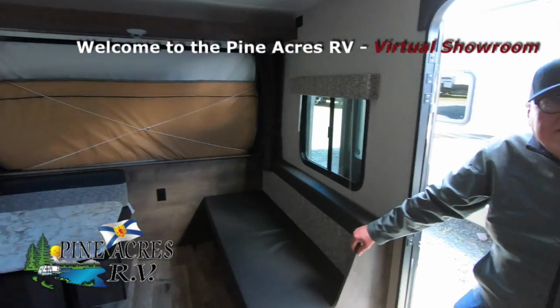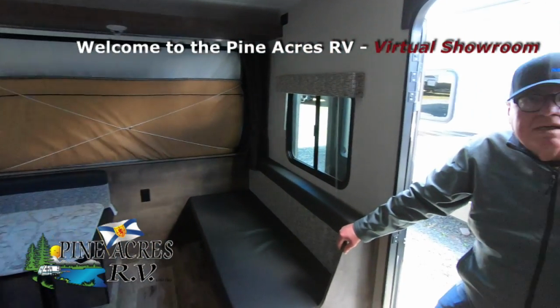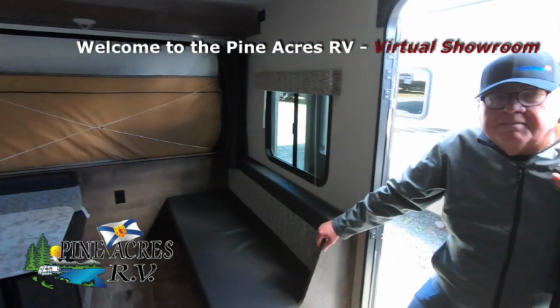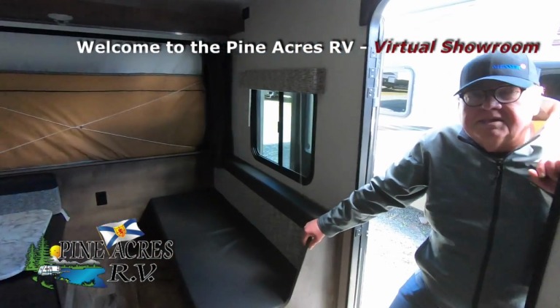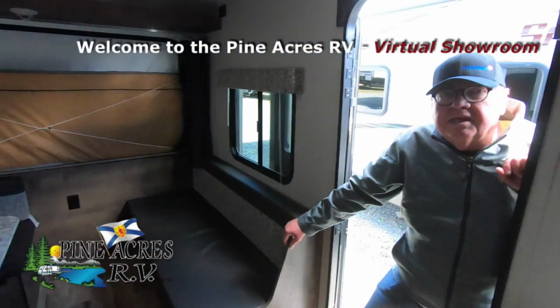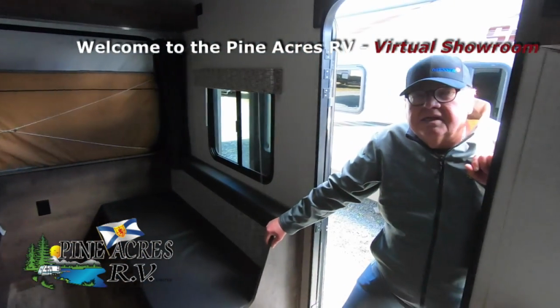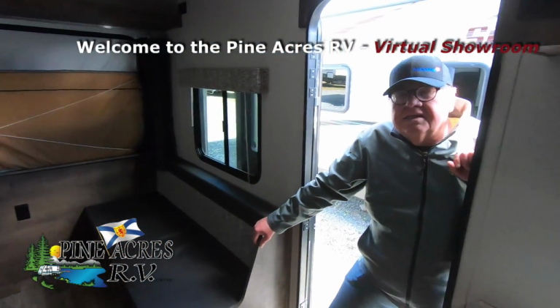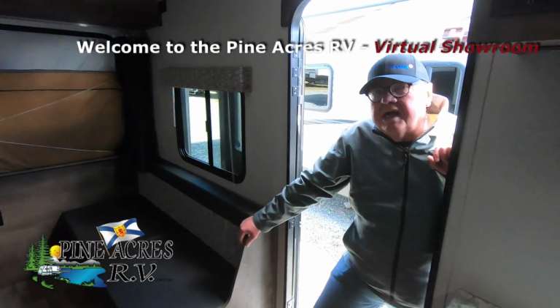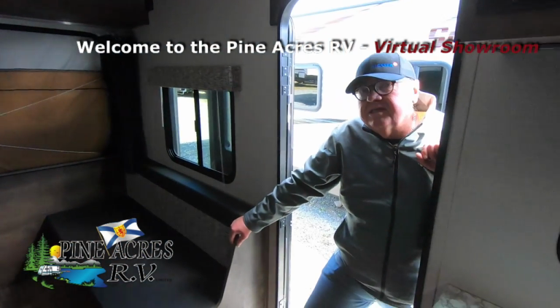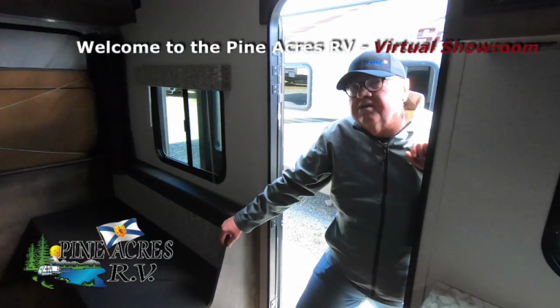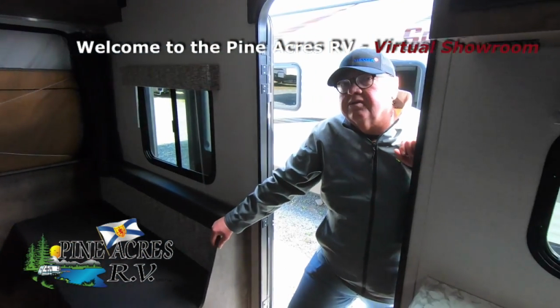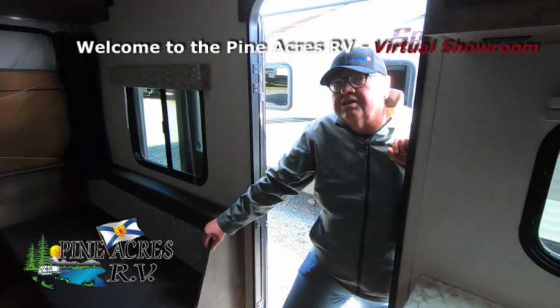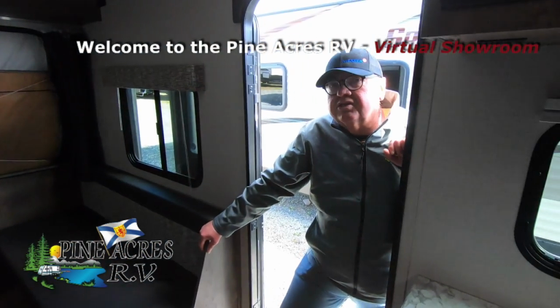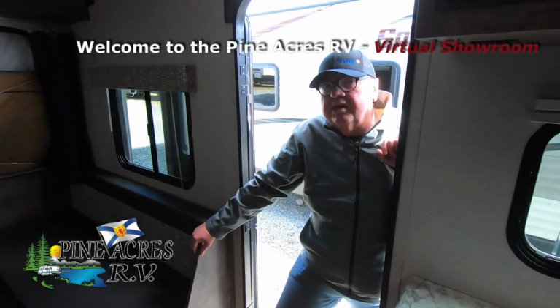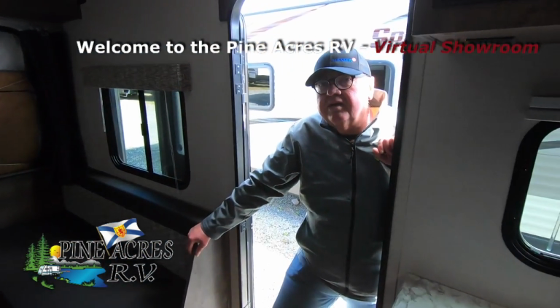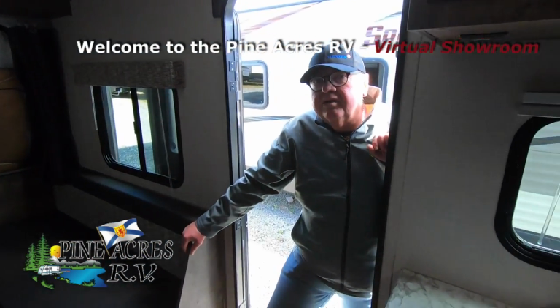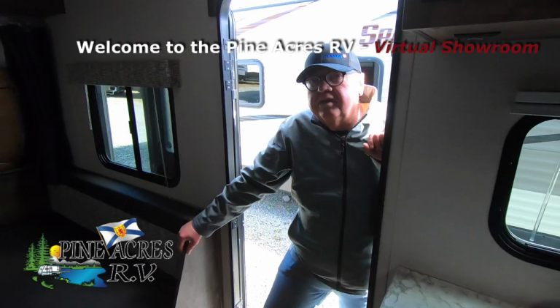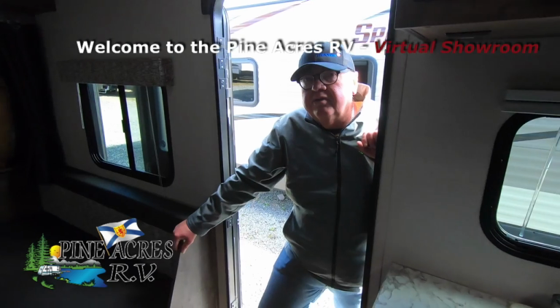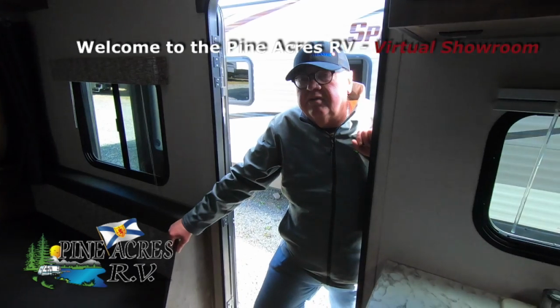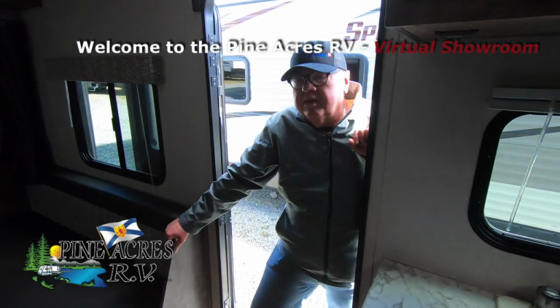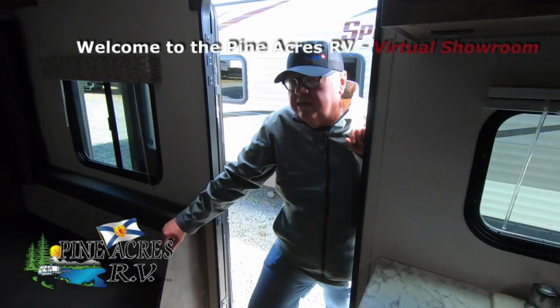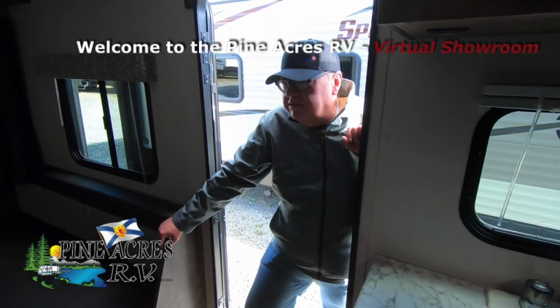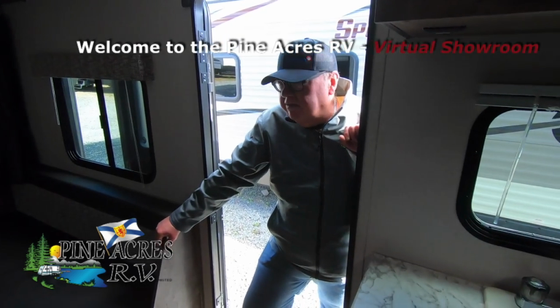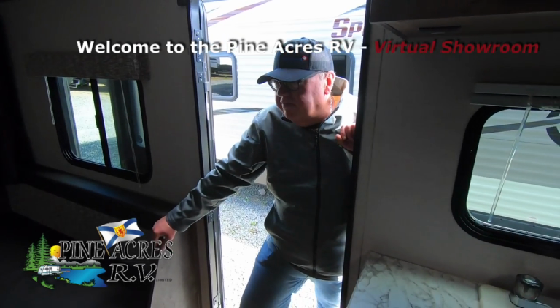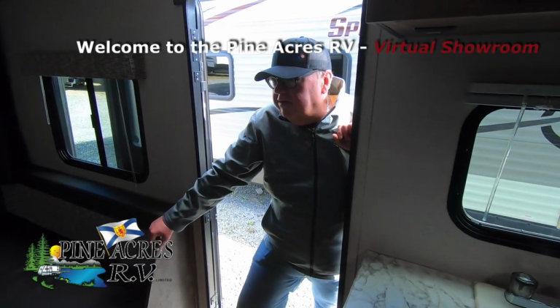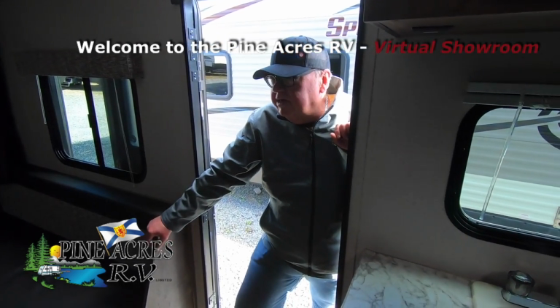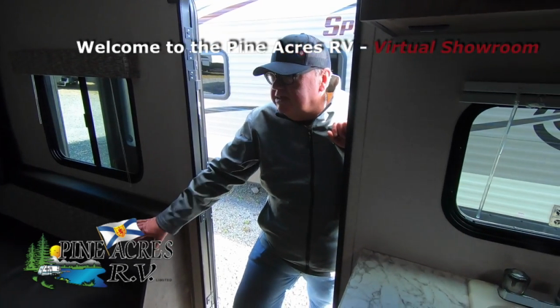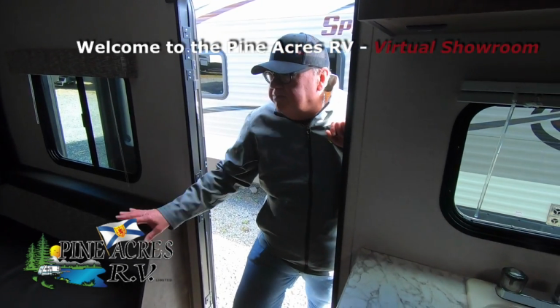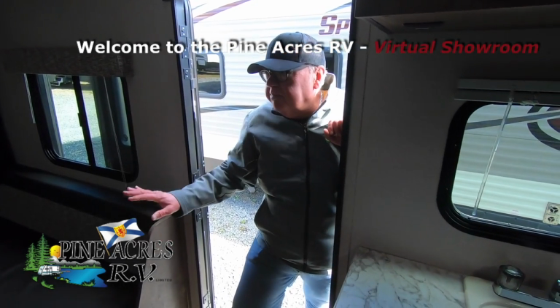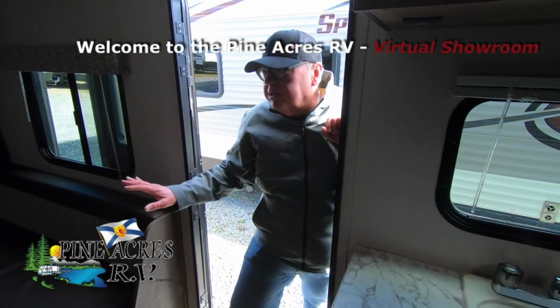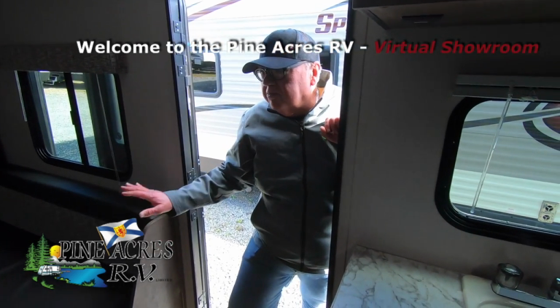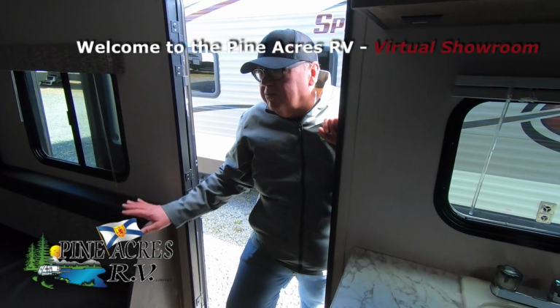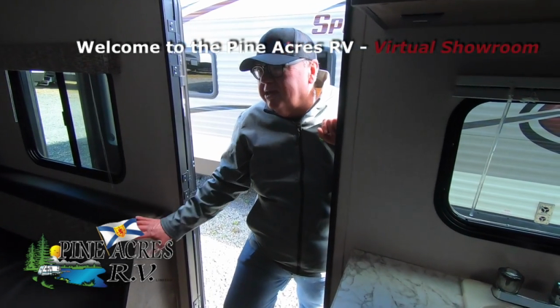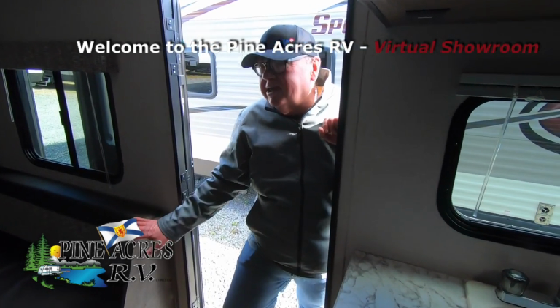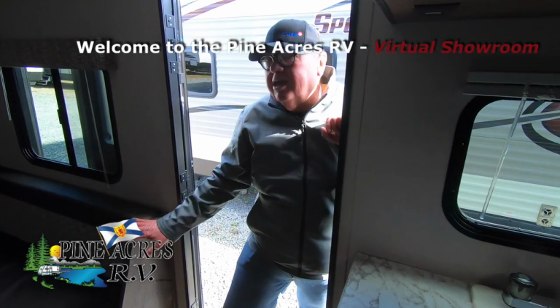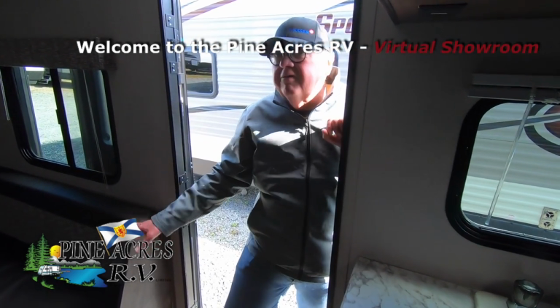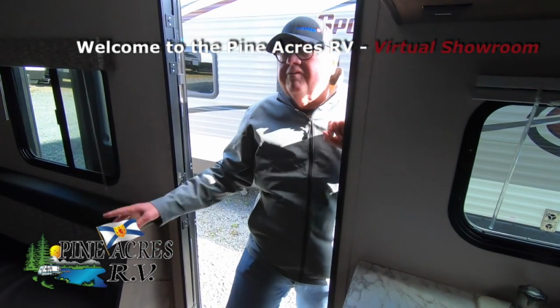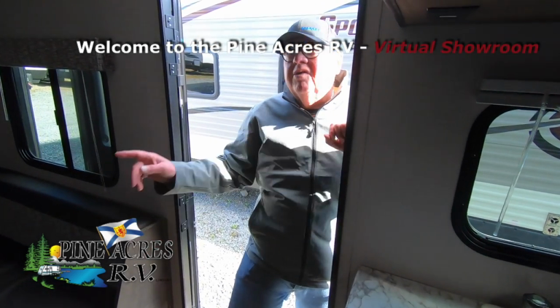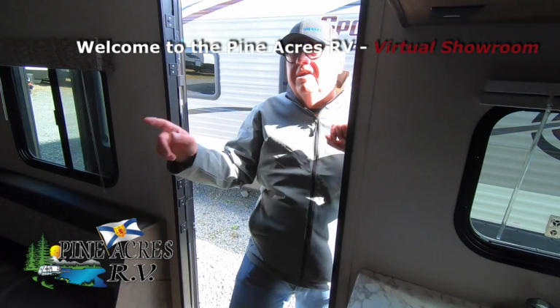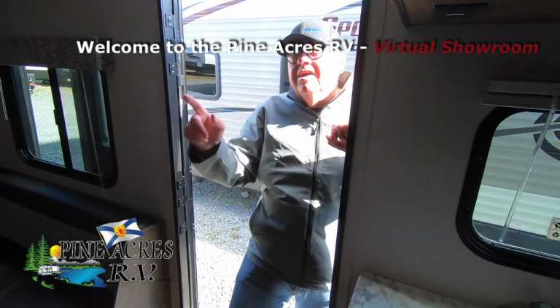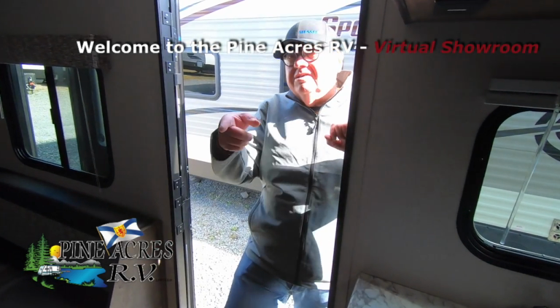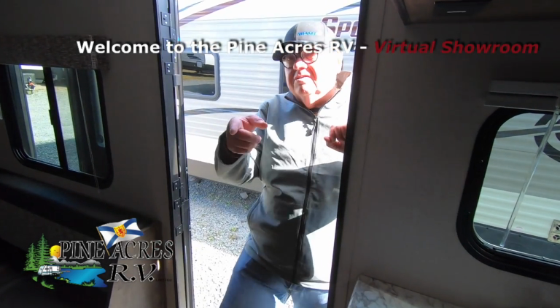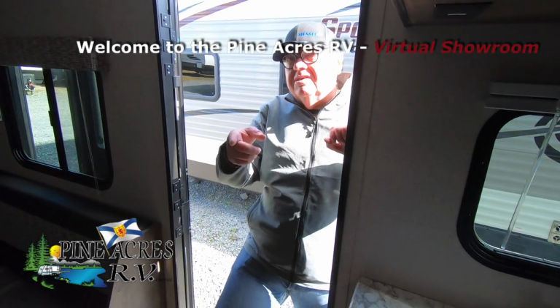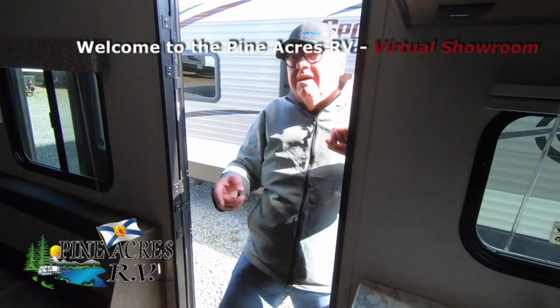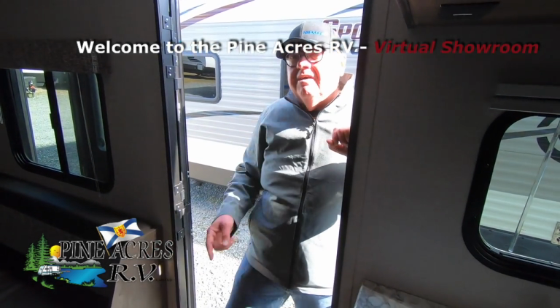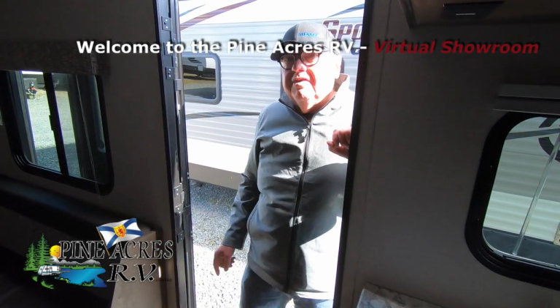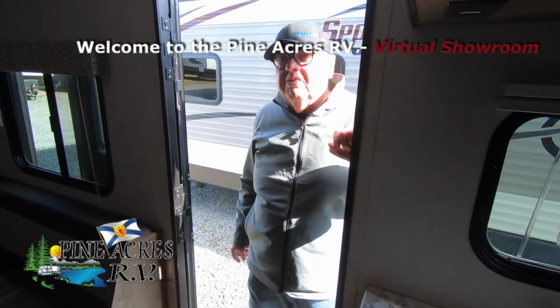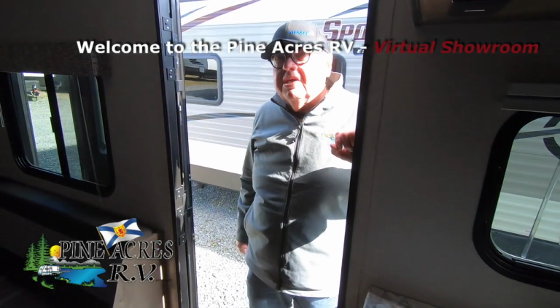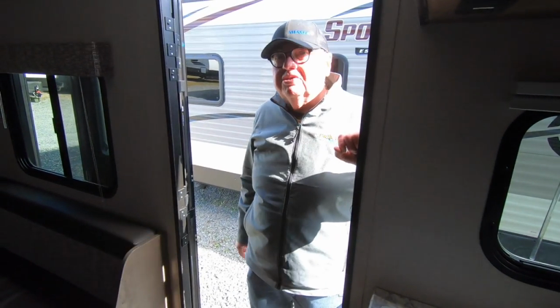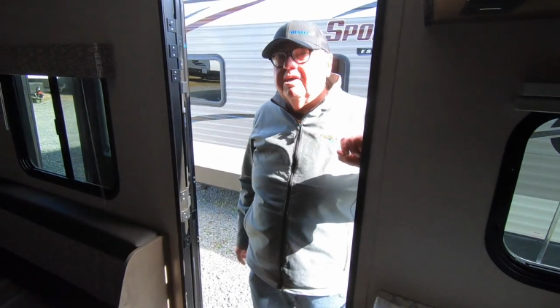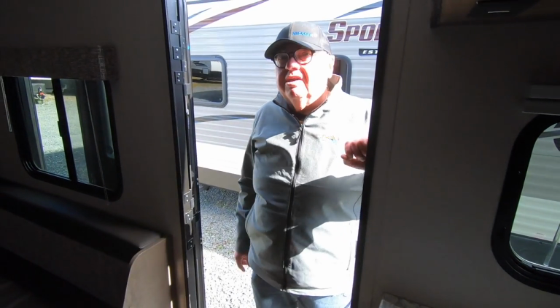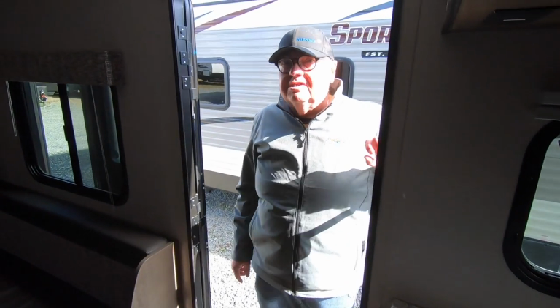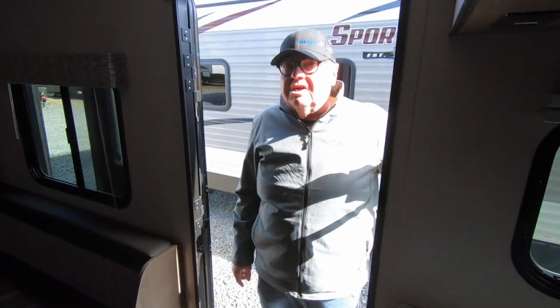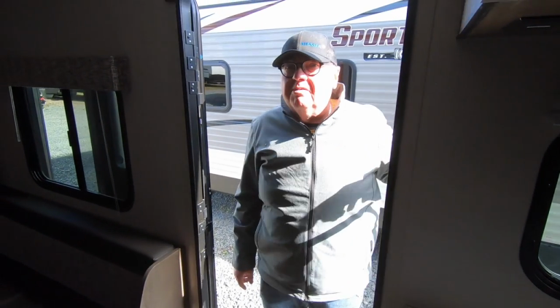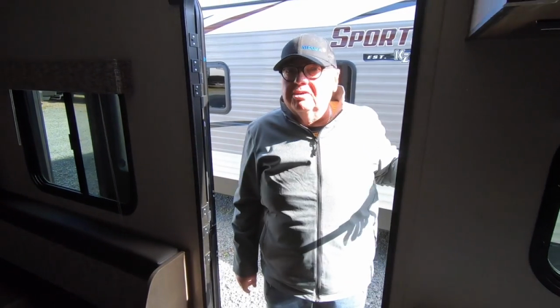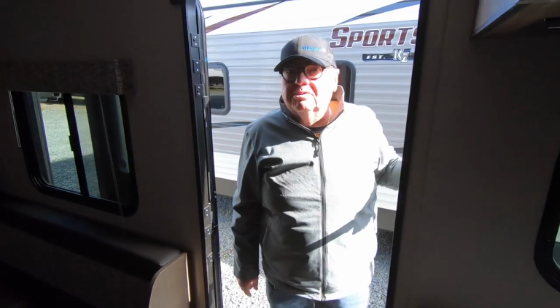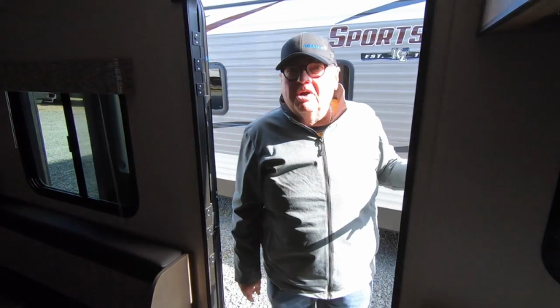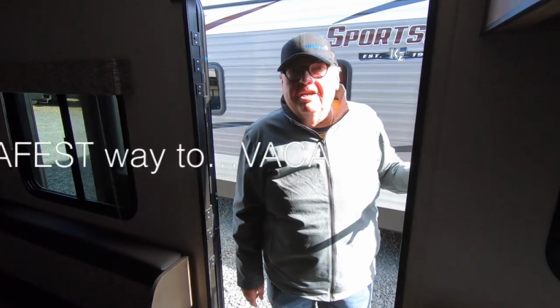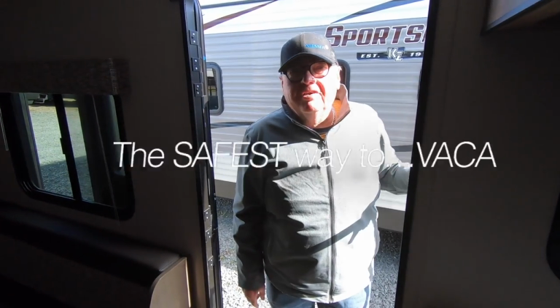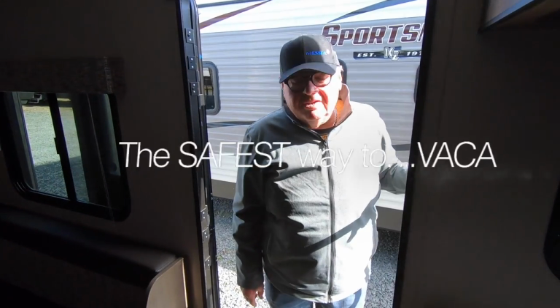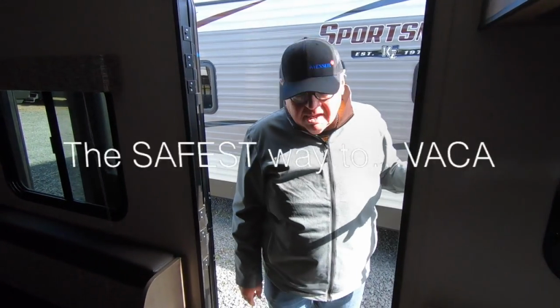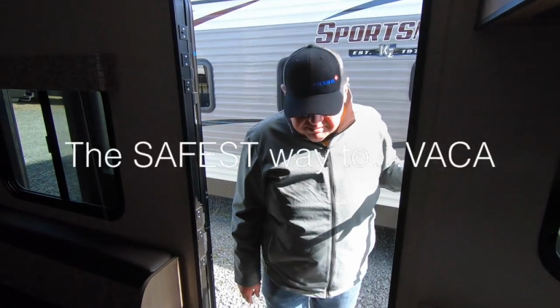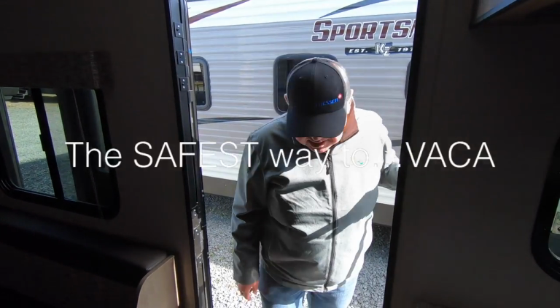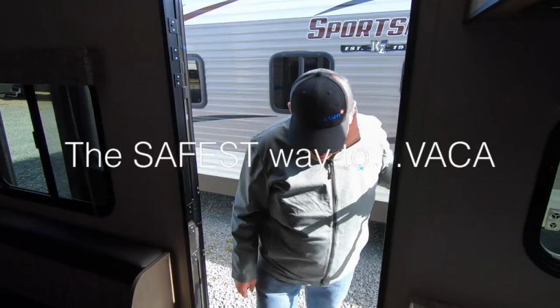I sold this trailer new to very nice people that really cared for it. So if you want a trailer that's almost brand new, come see us.